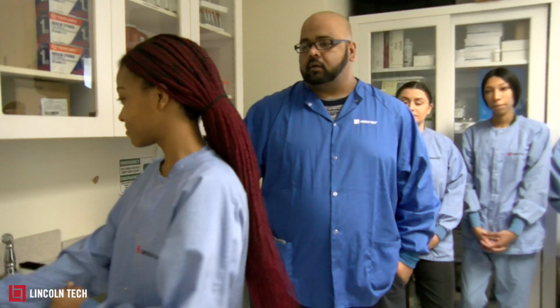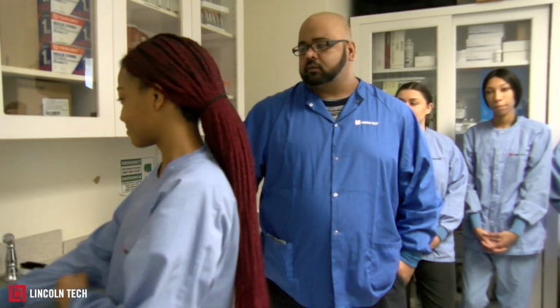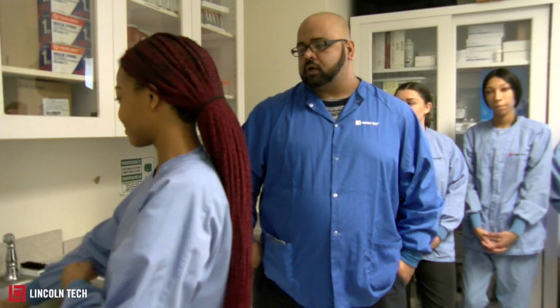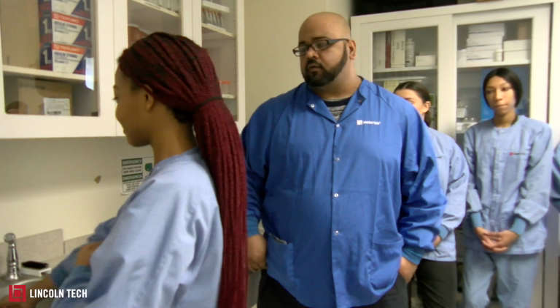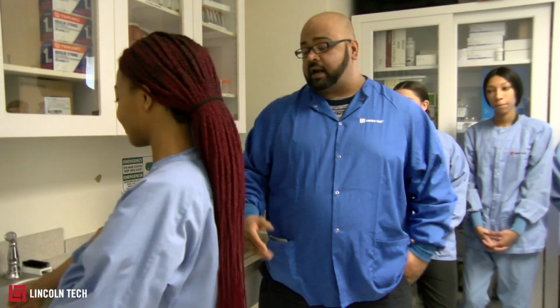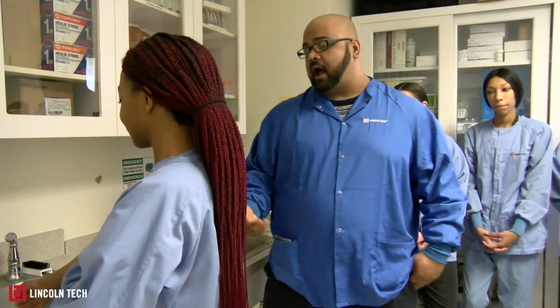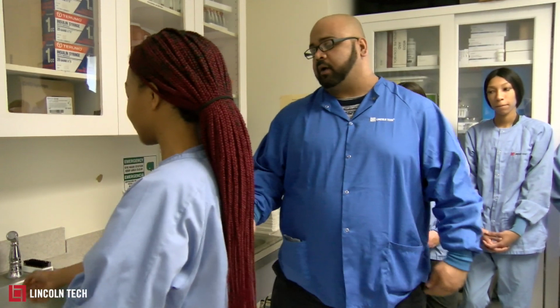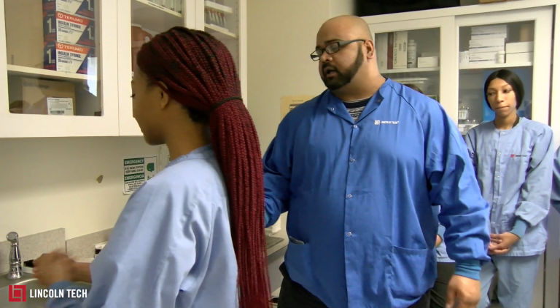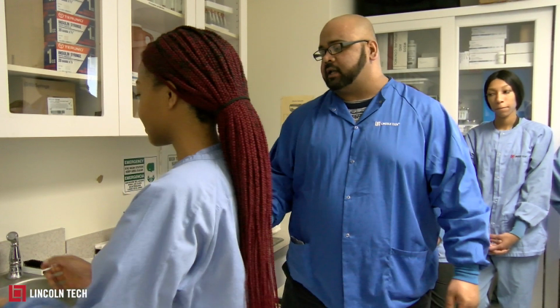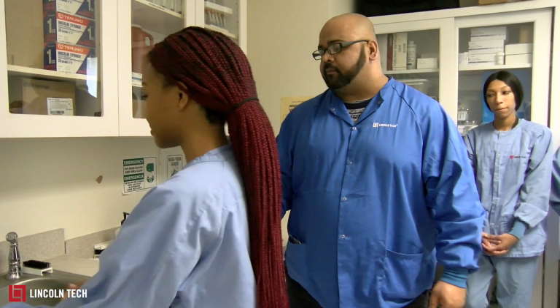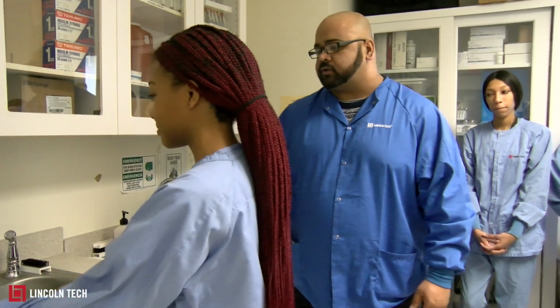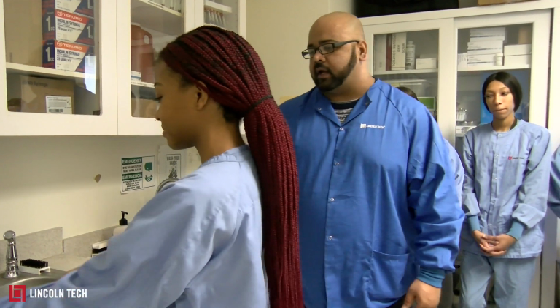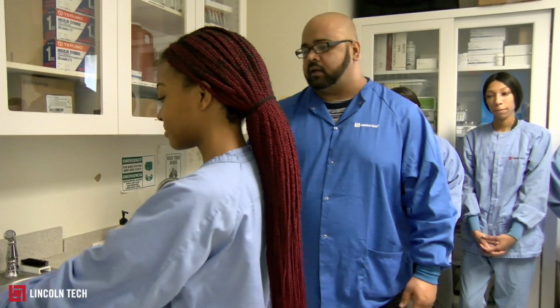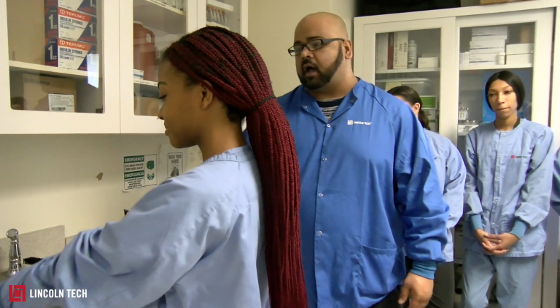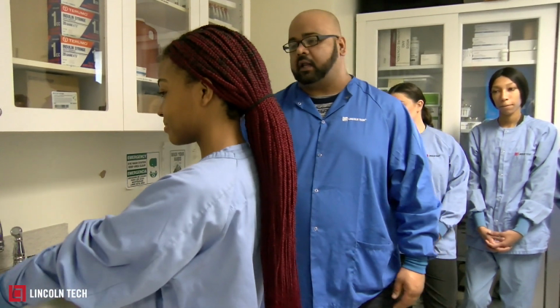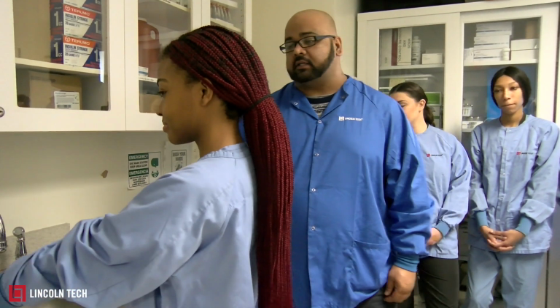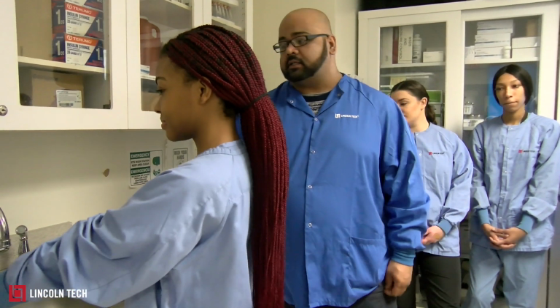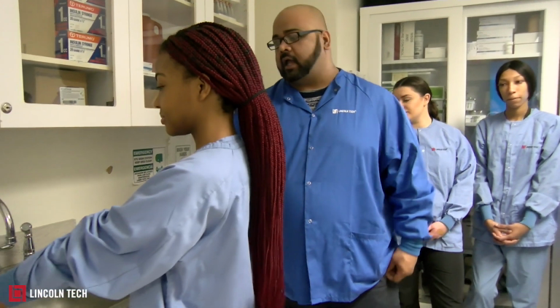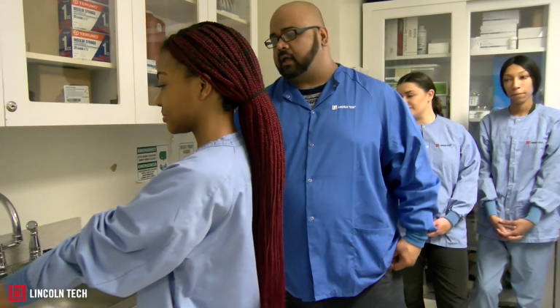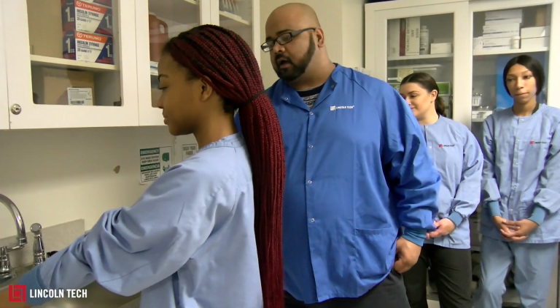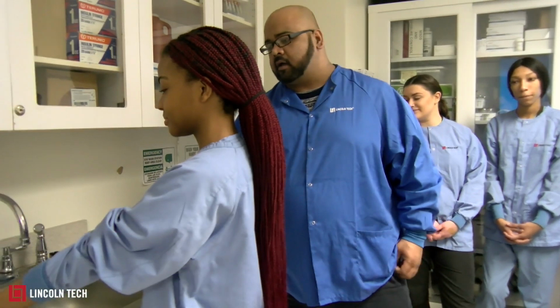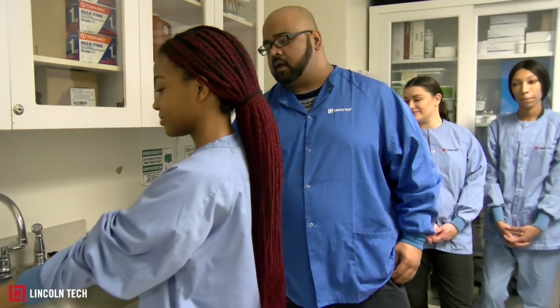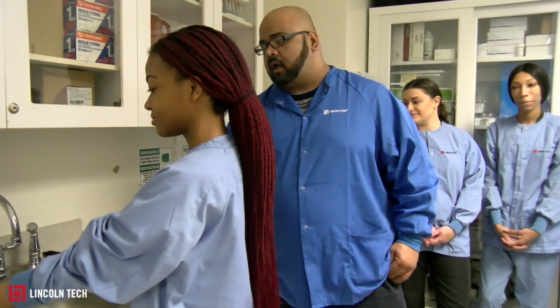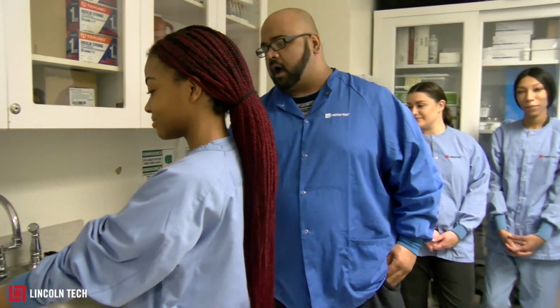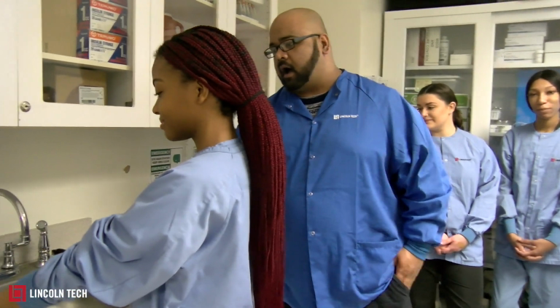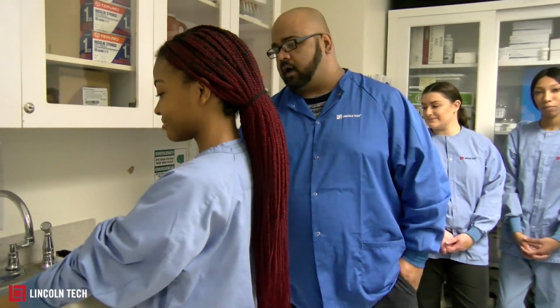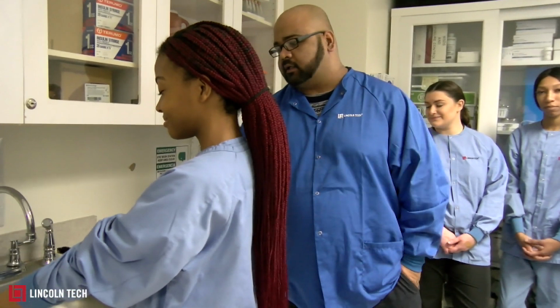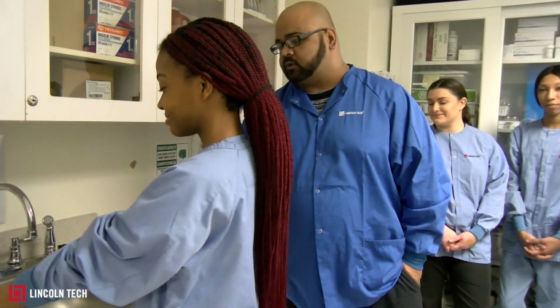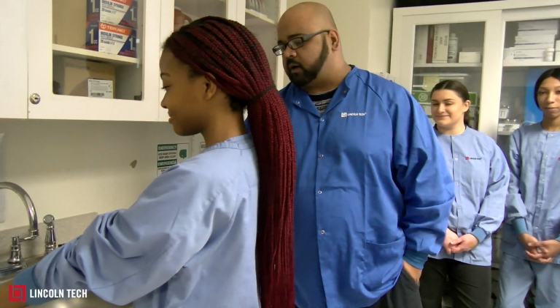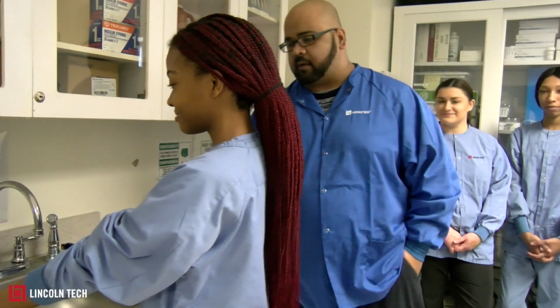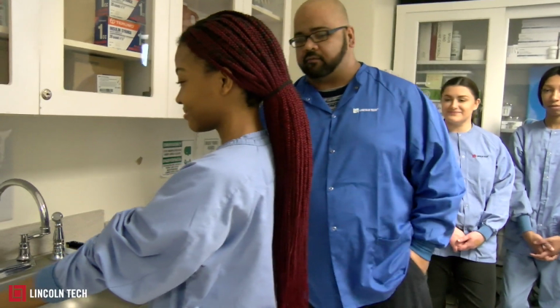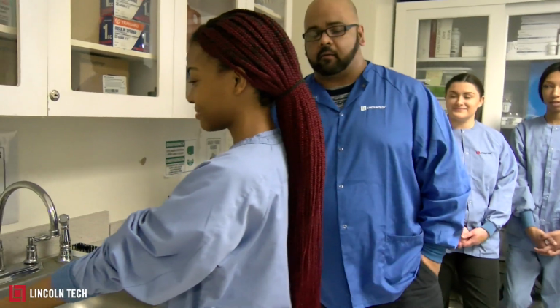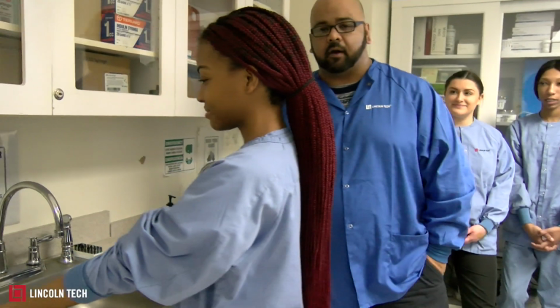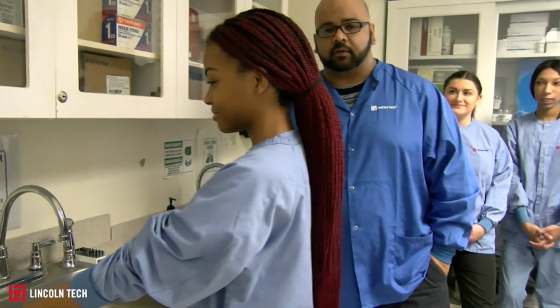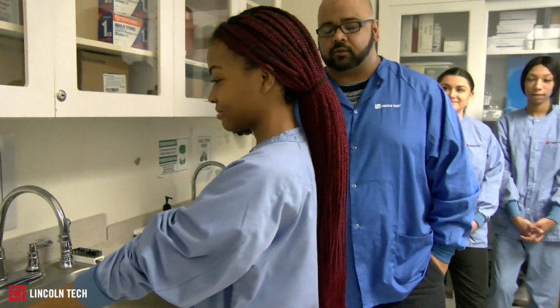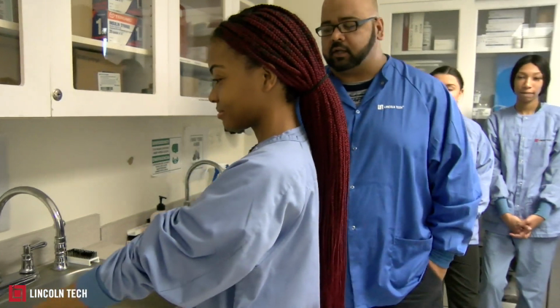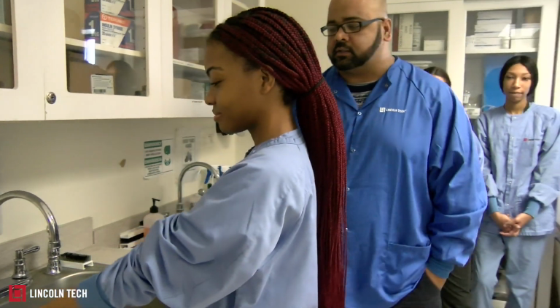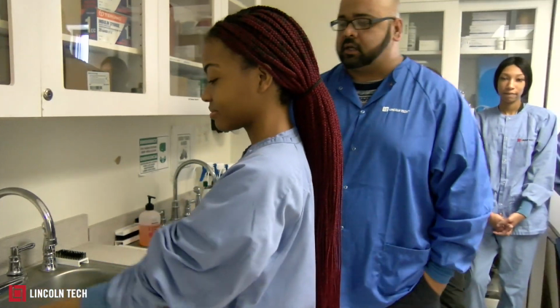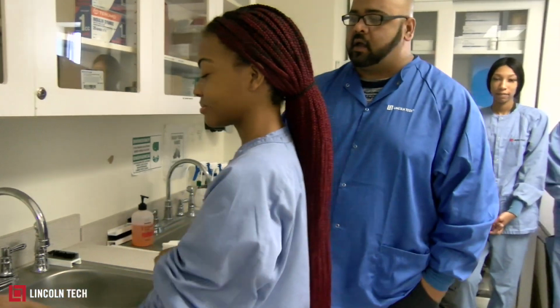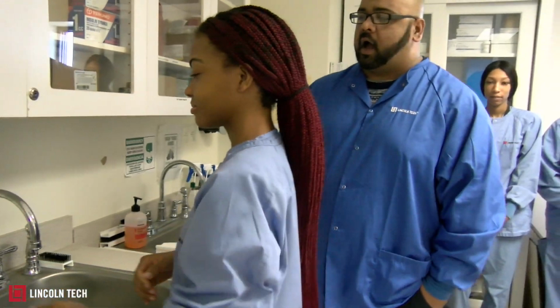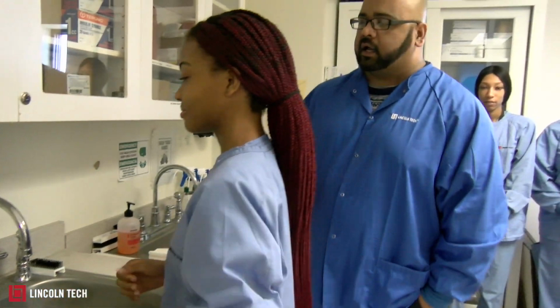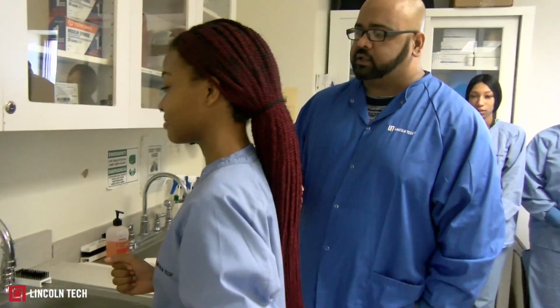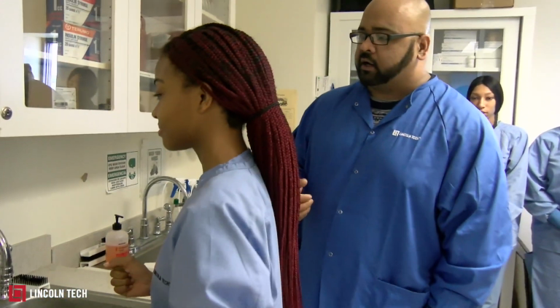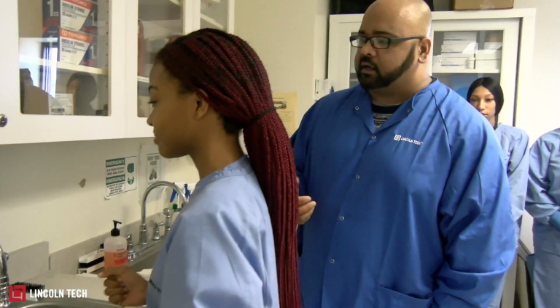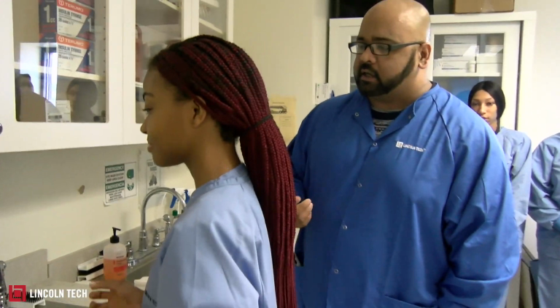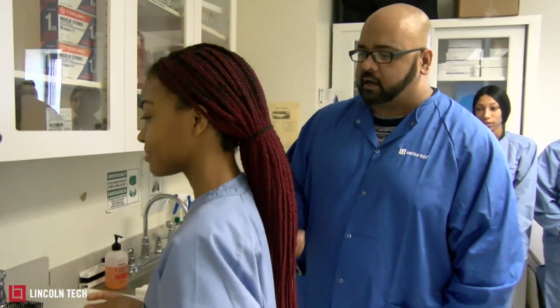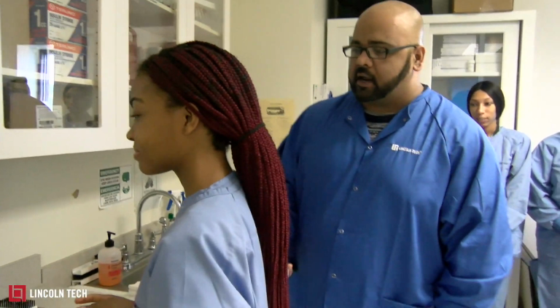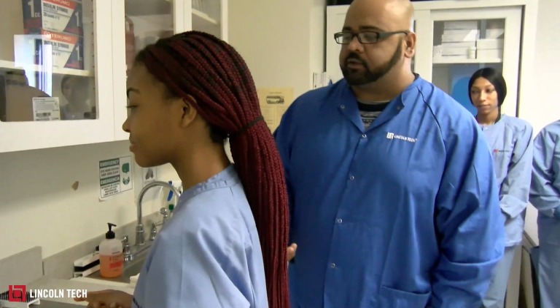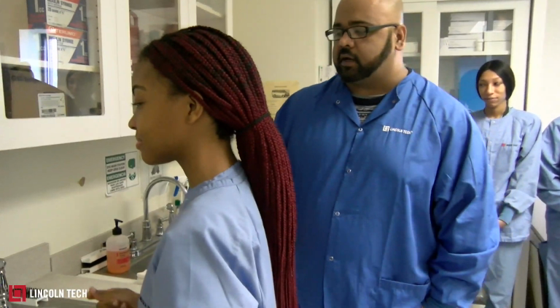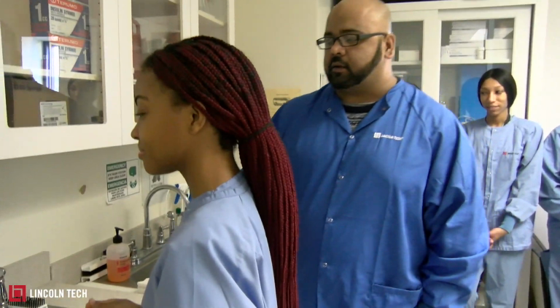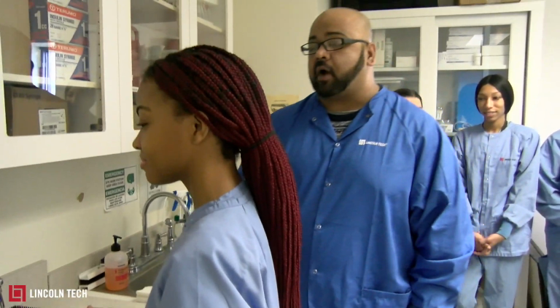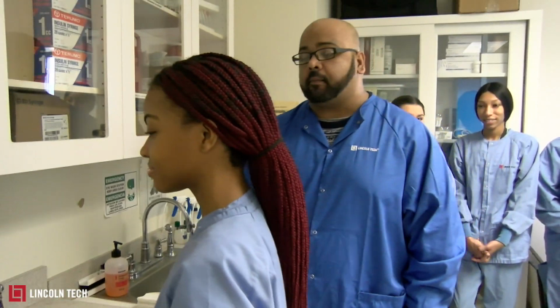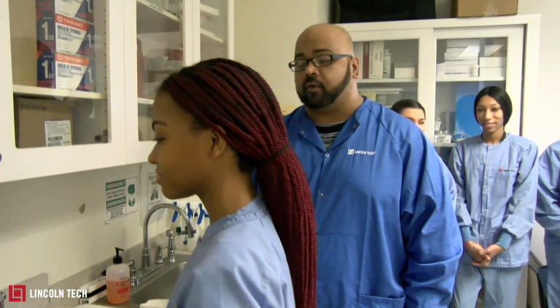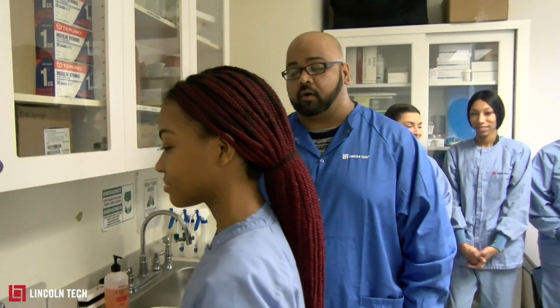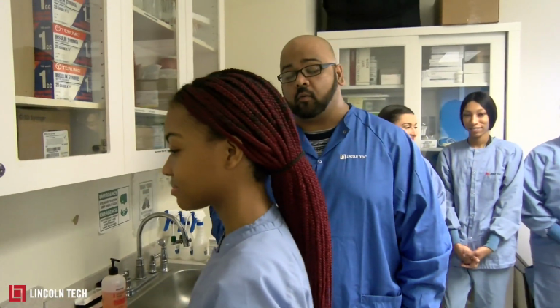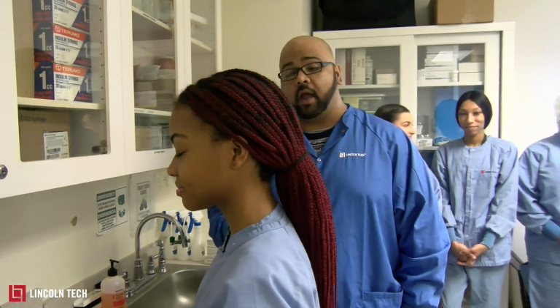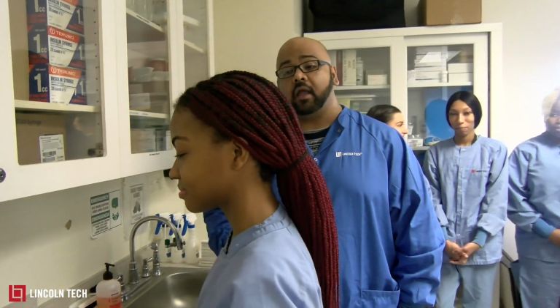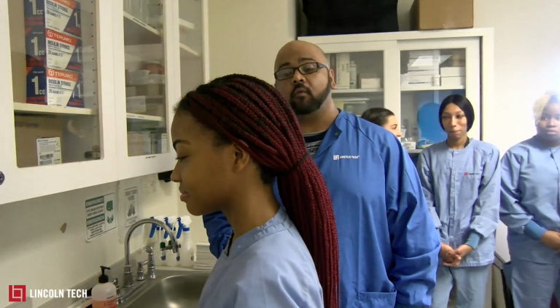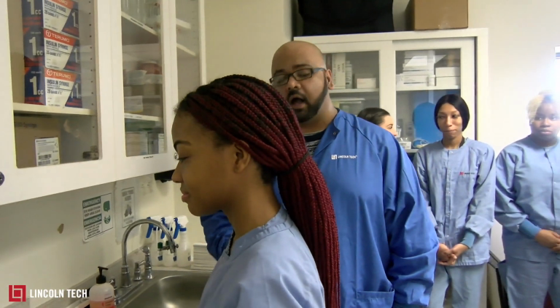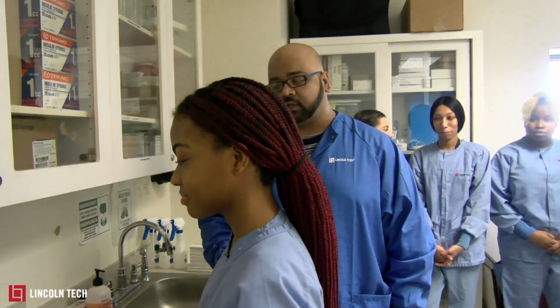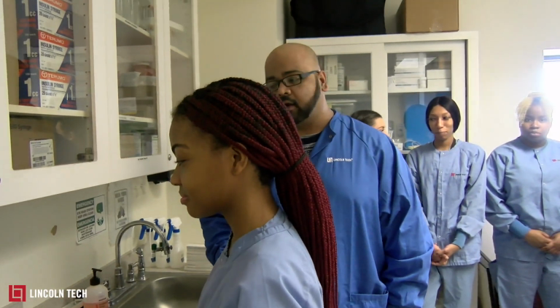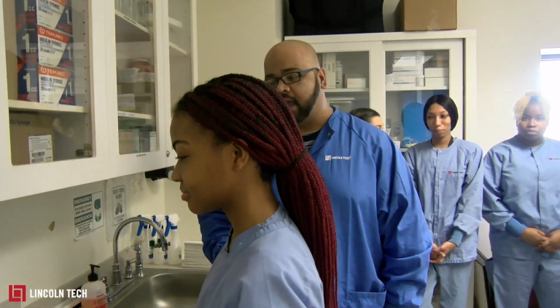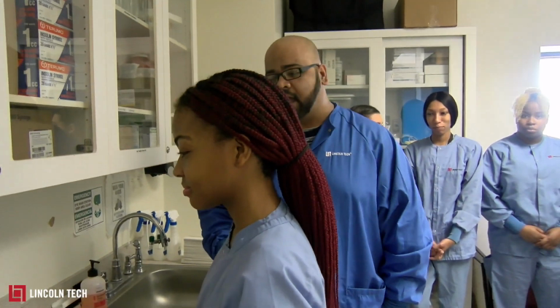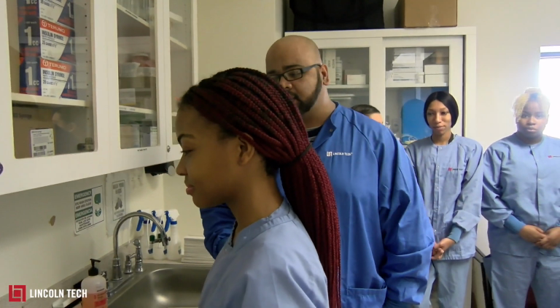Right now we're going to demonstrate — this is Naika, one of my phlebotomy students. She's going to demonstrate the proper way of washing your hands.